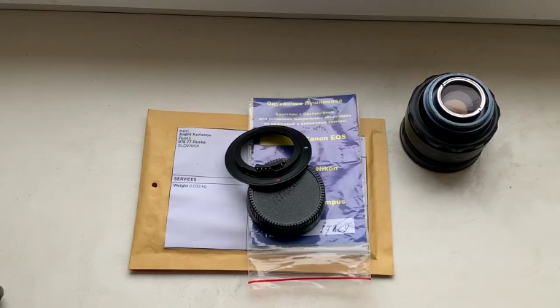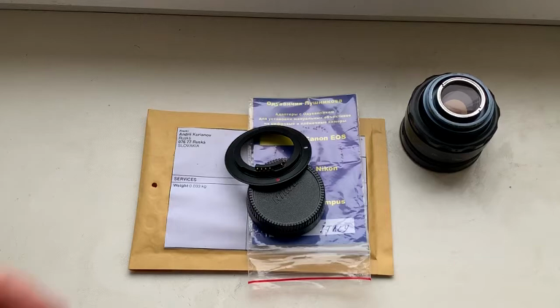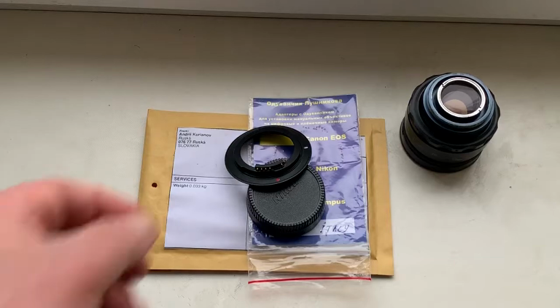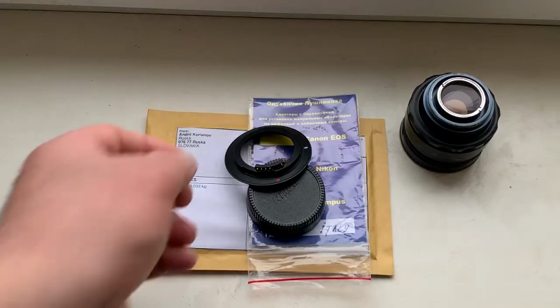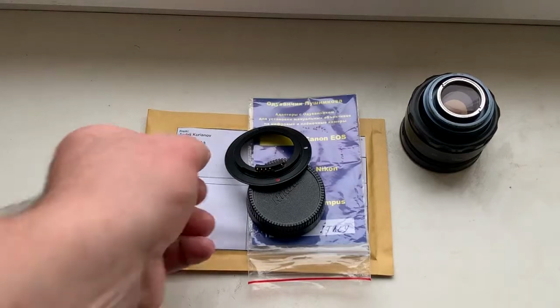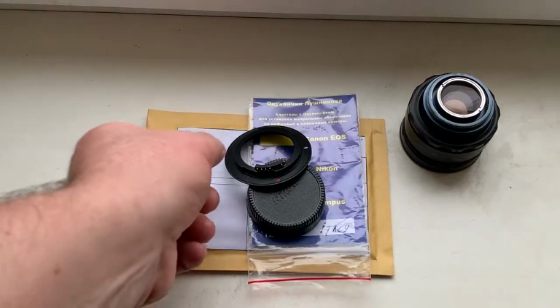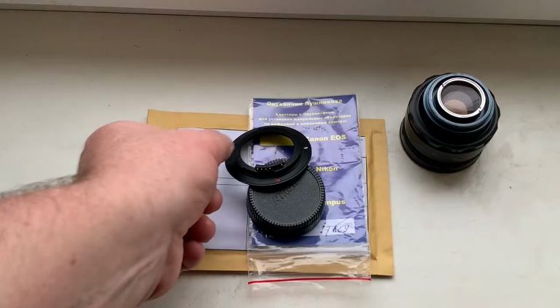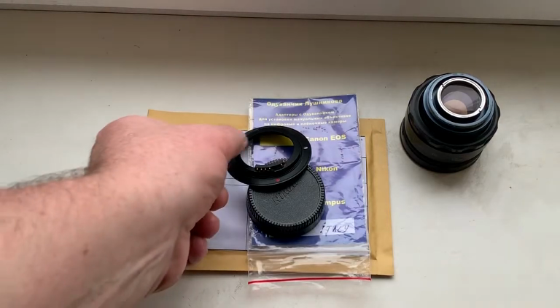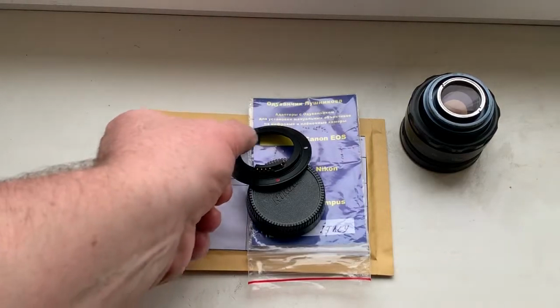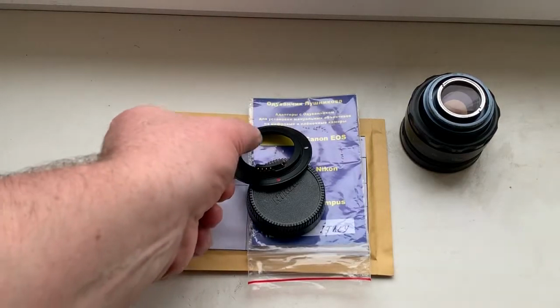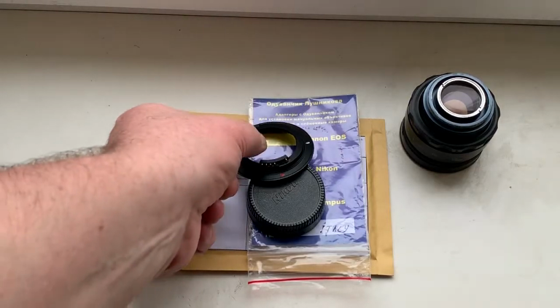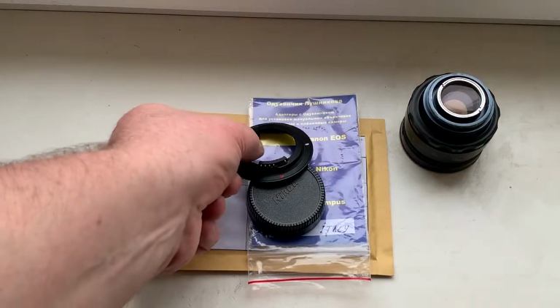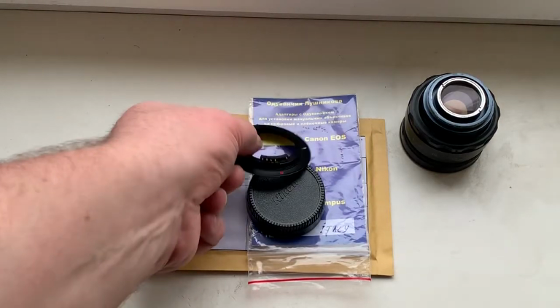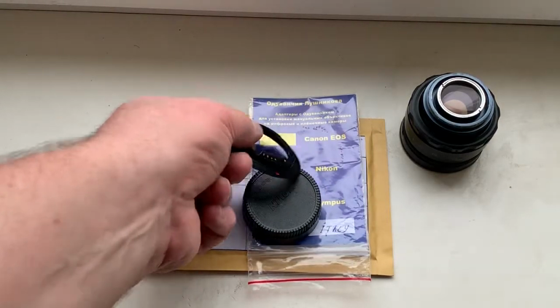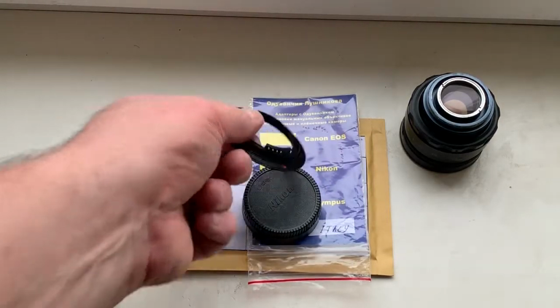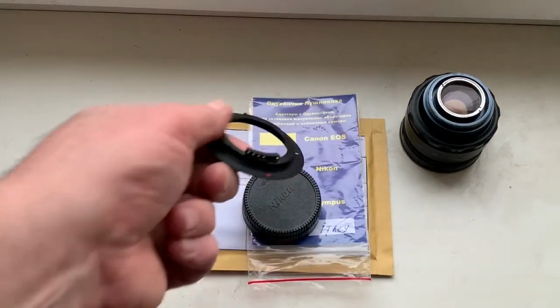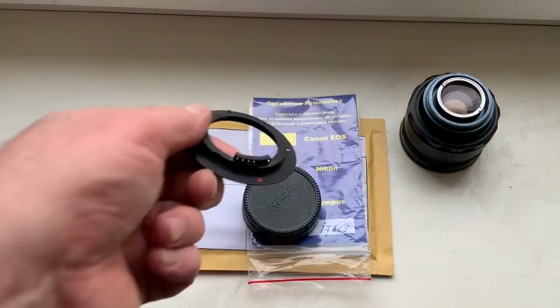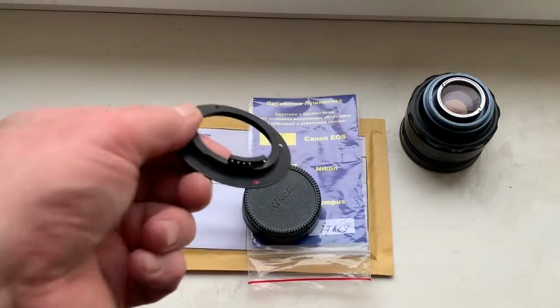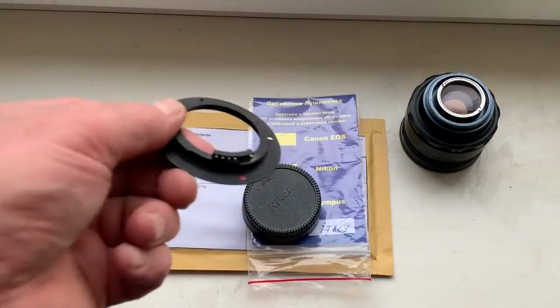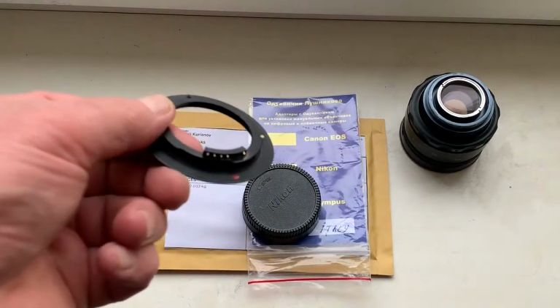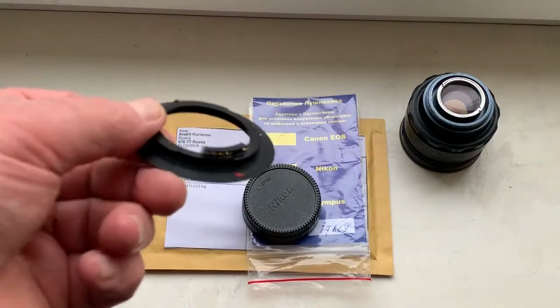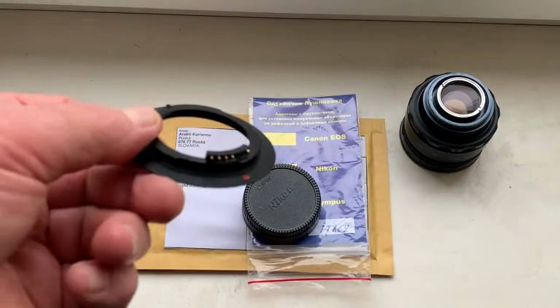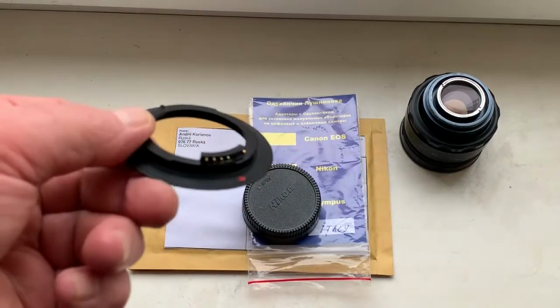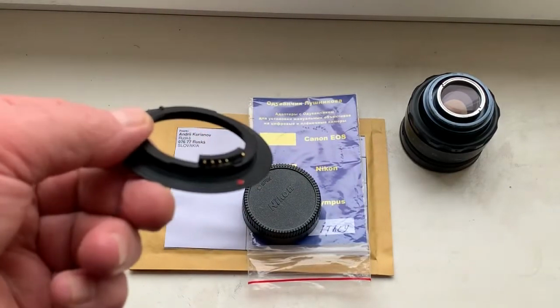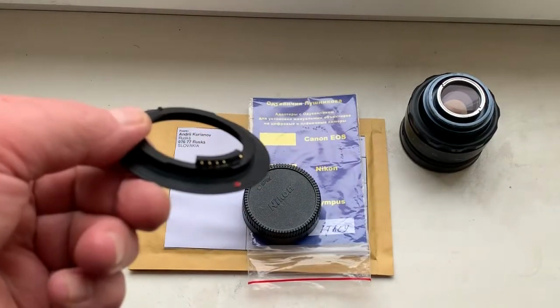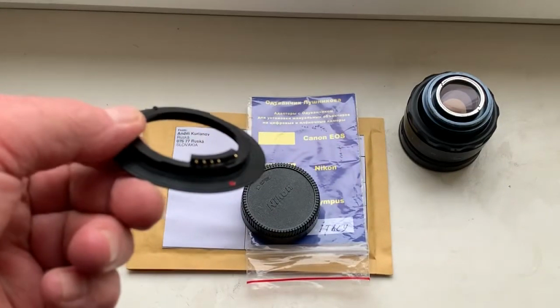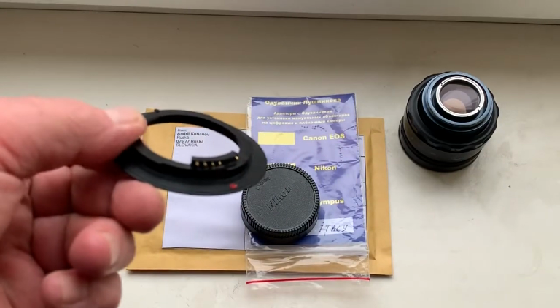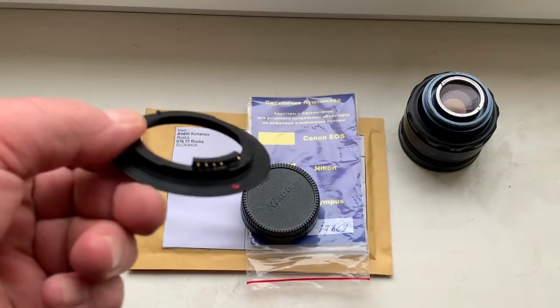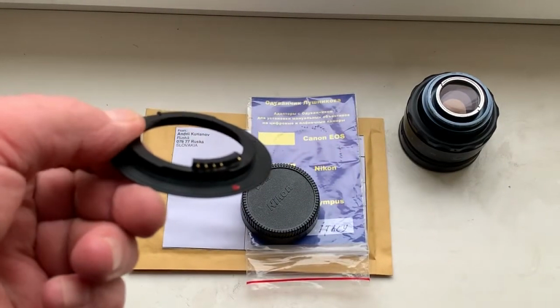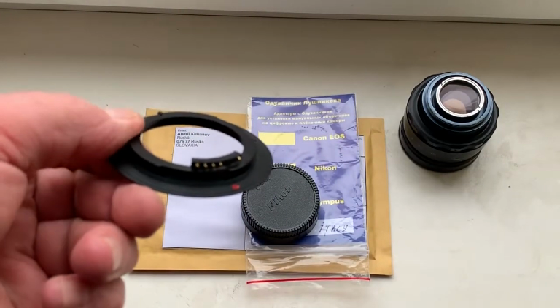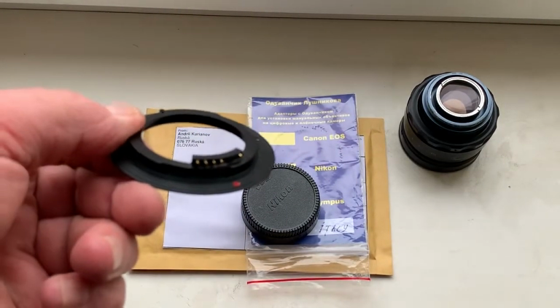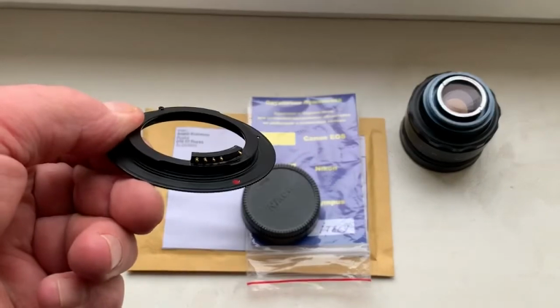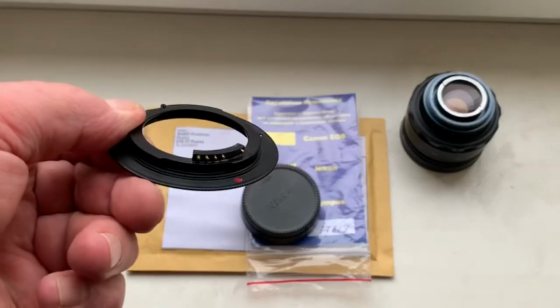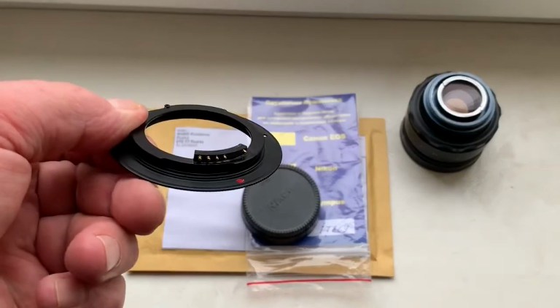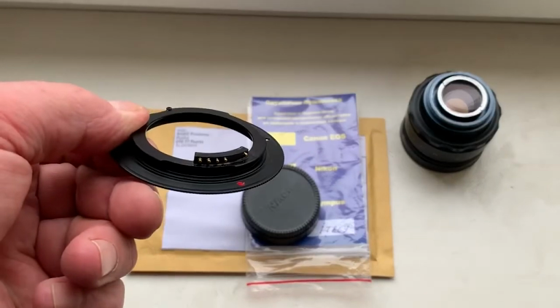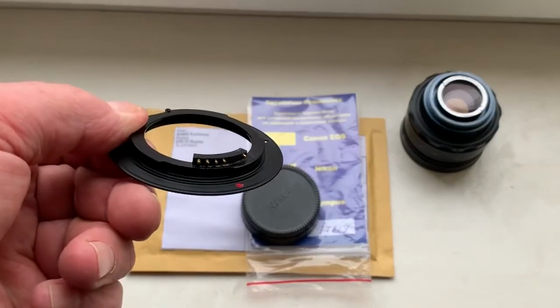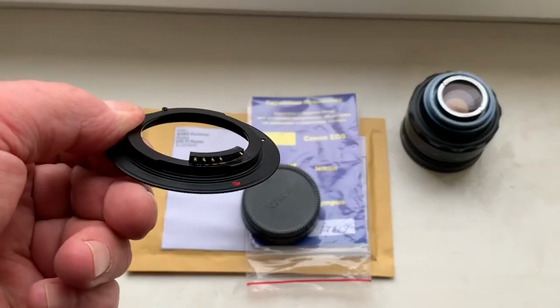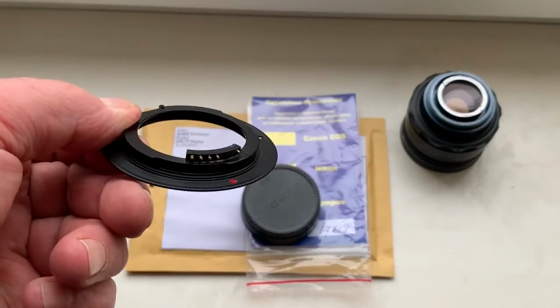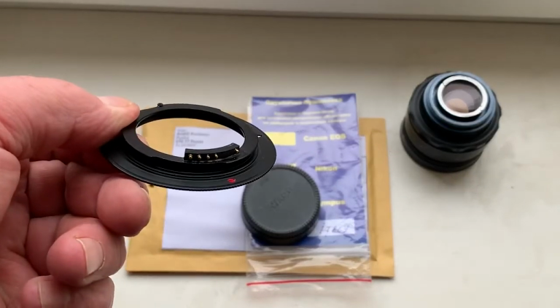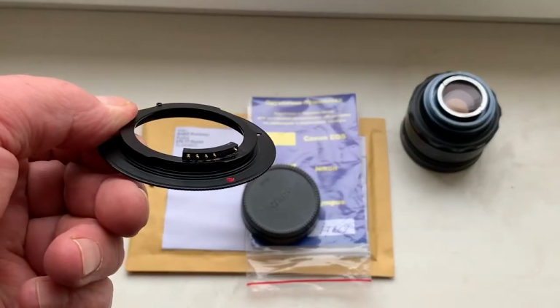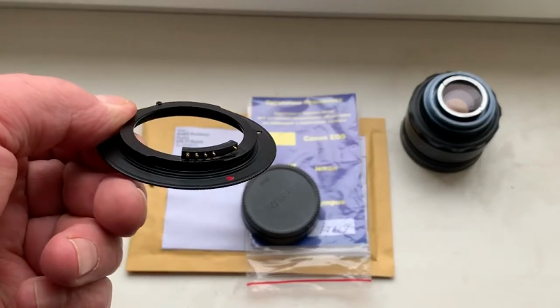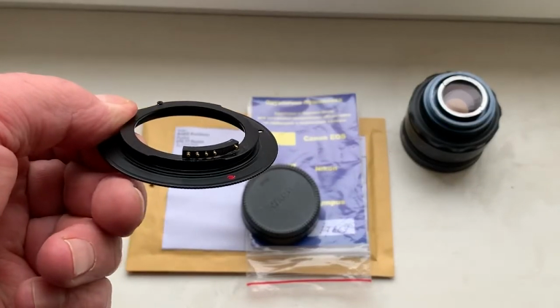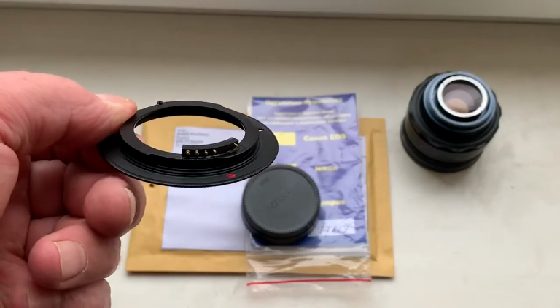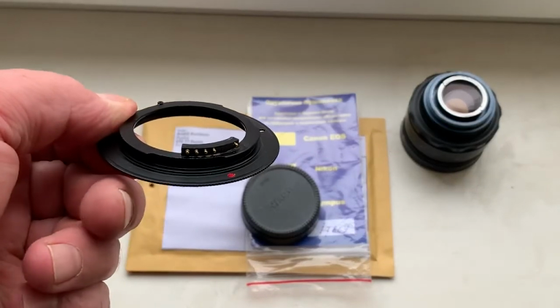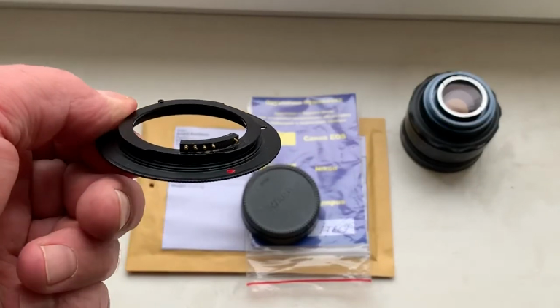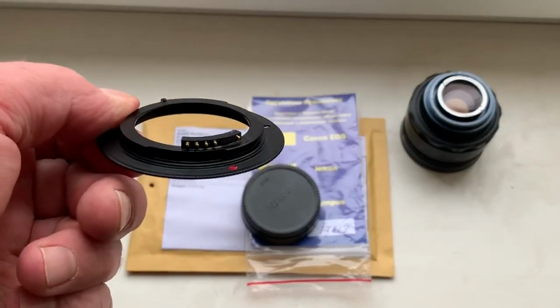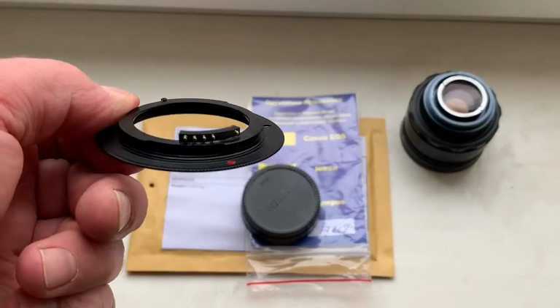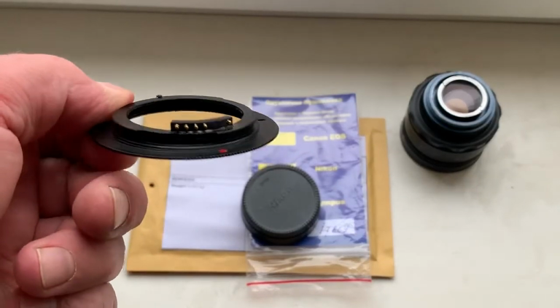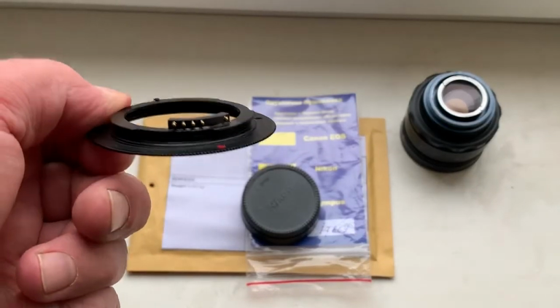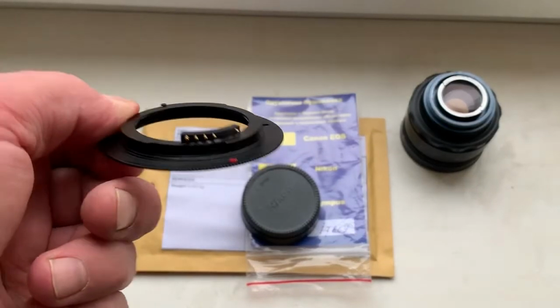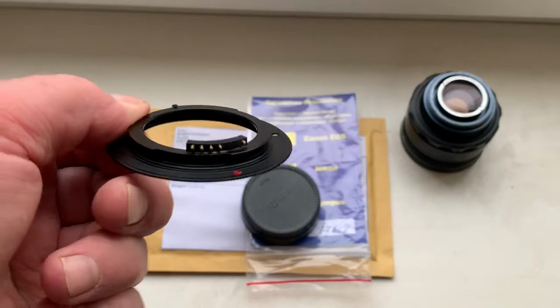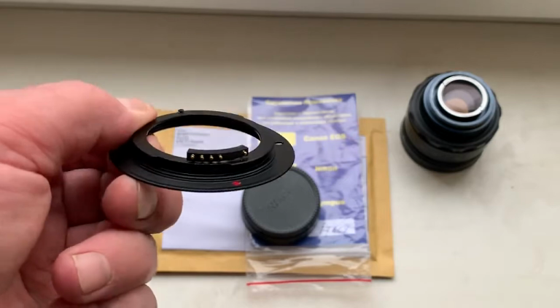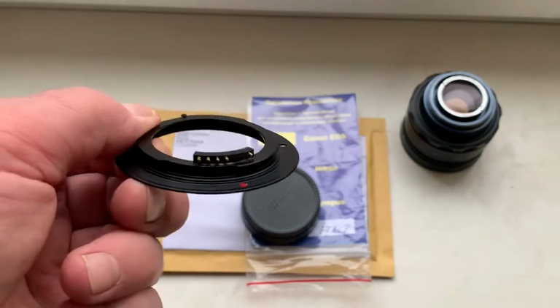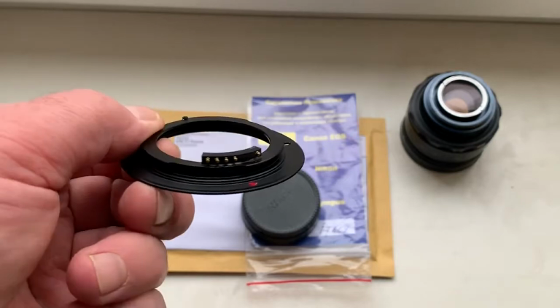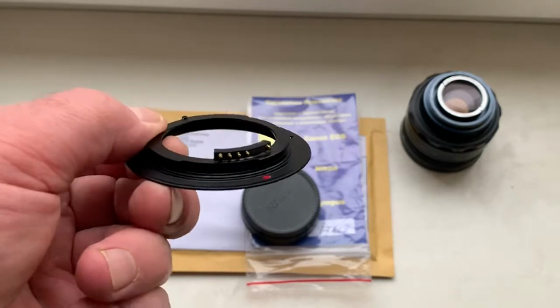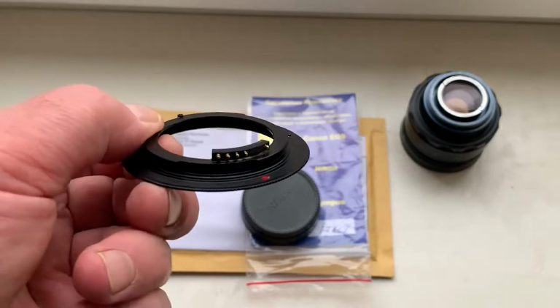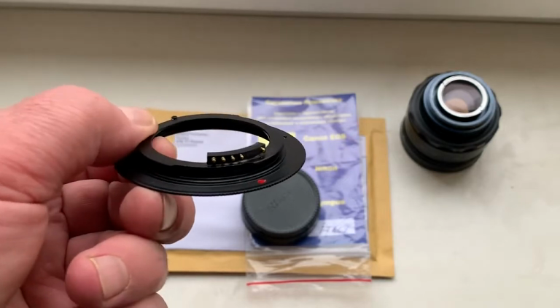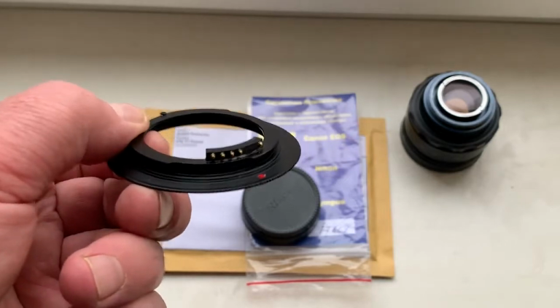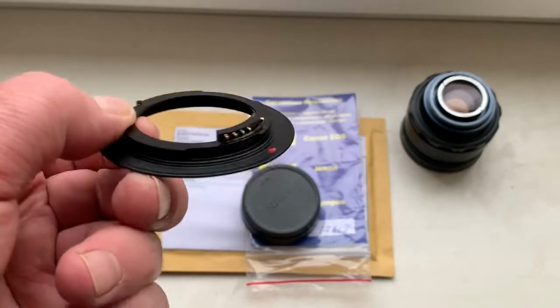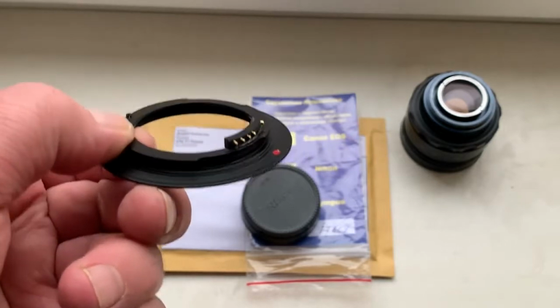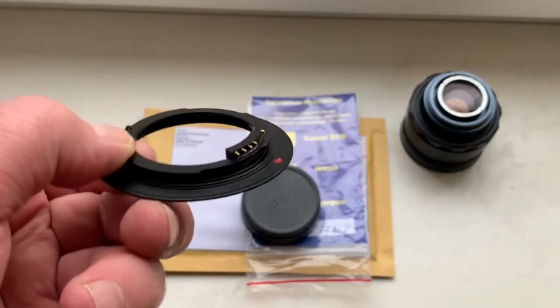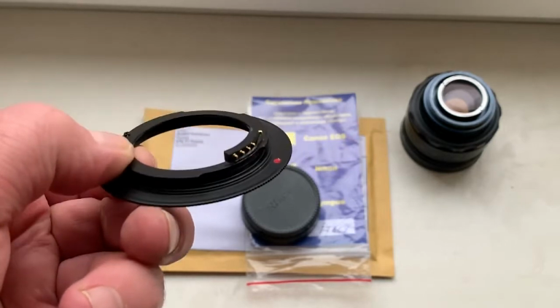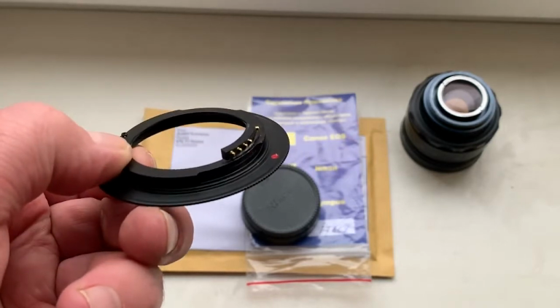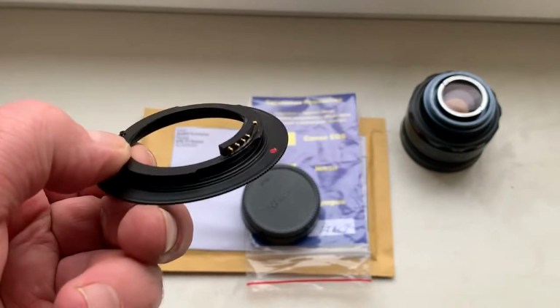Ciao Giorgio! This video is about your adapter M42 to Nikon with programmable Dandelion chip.